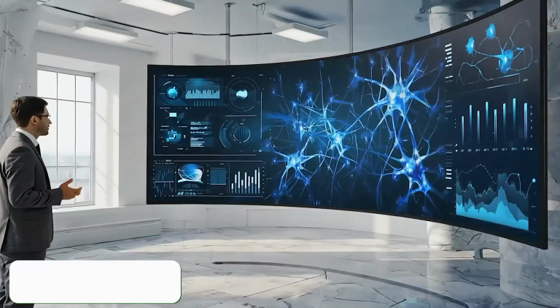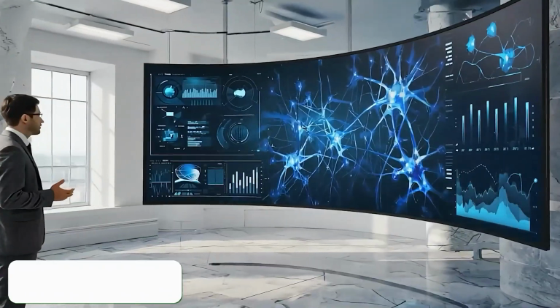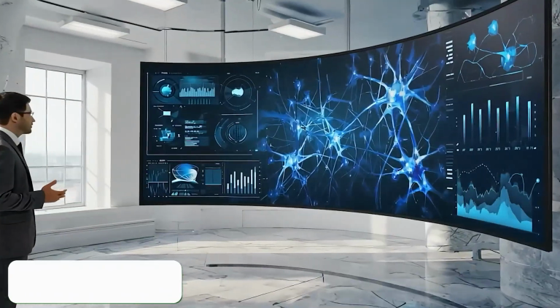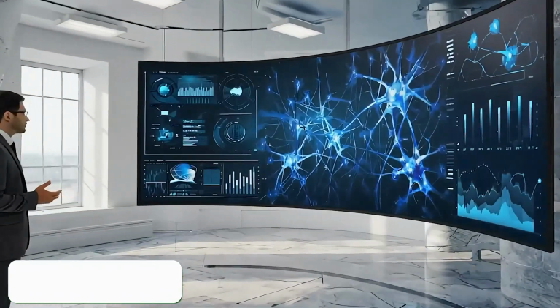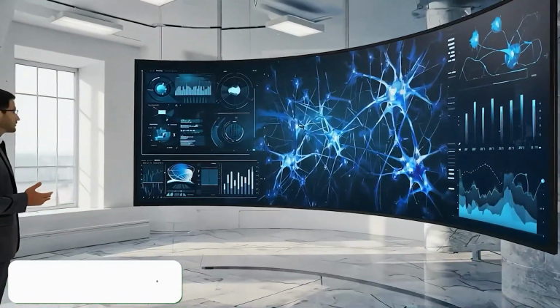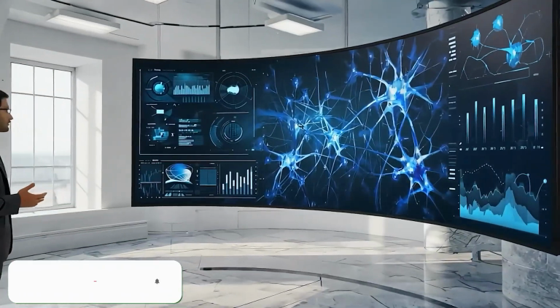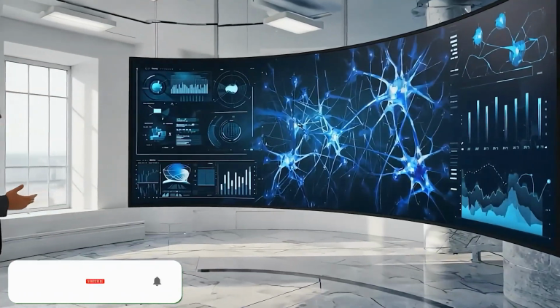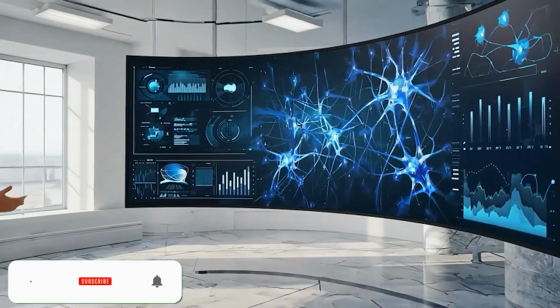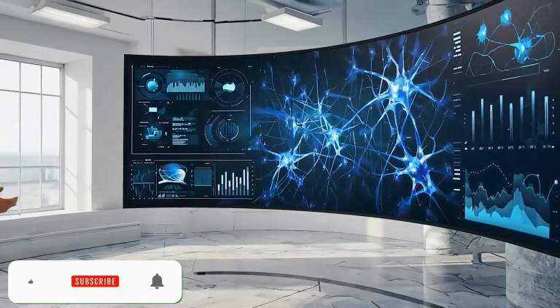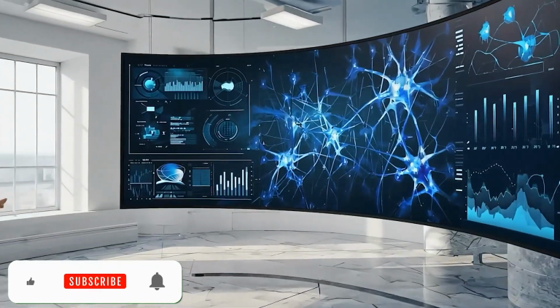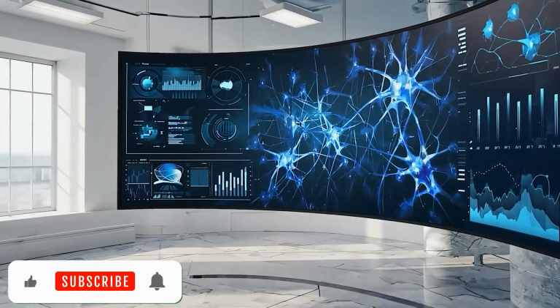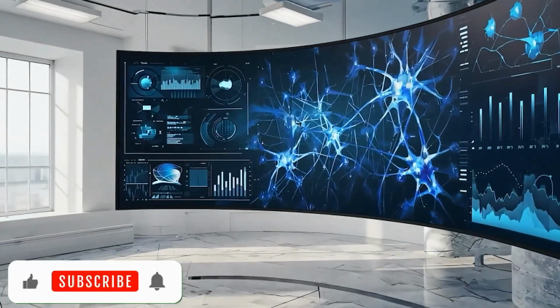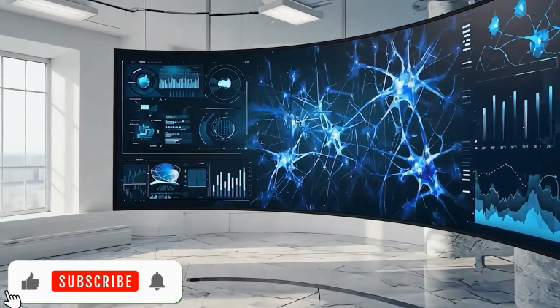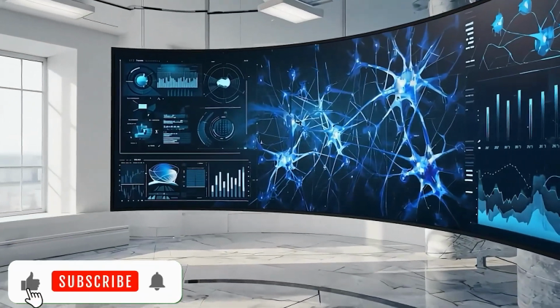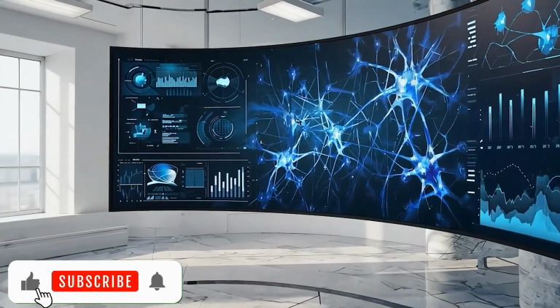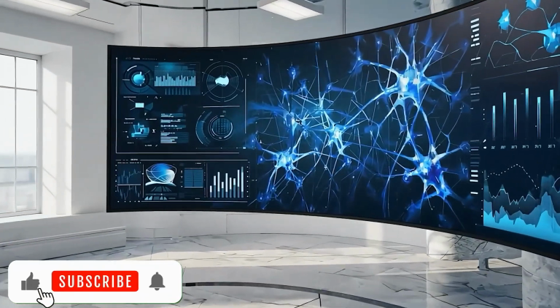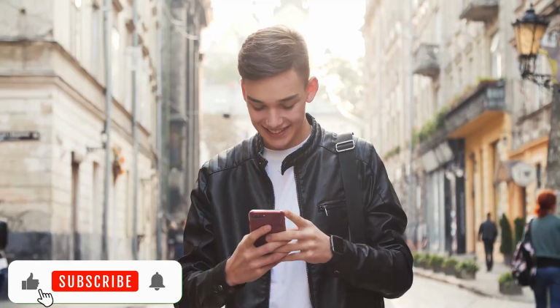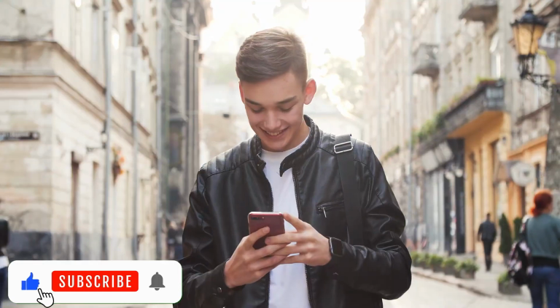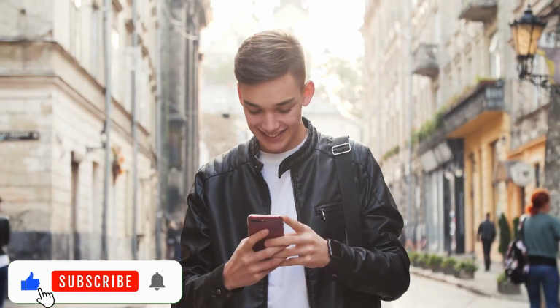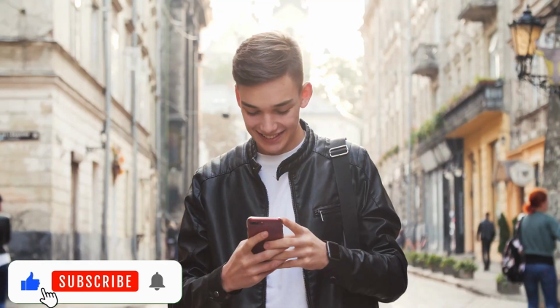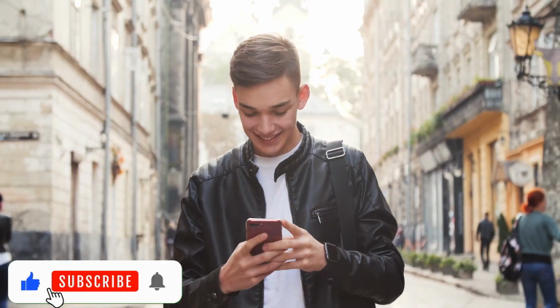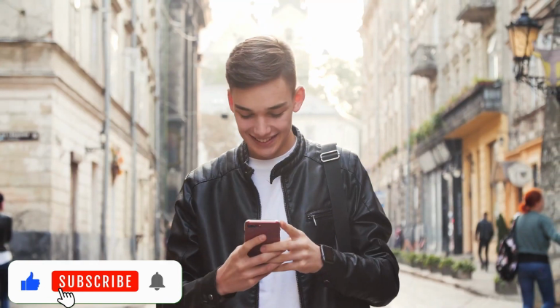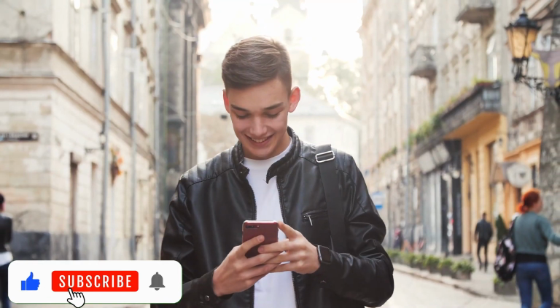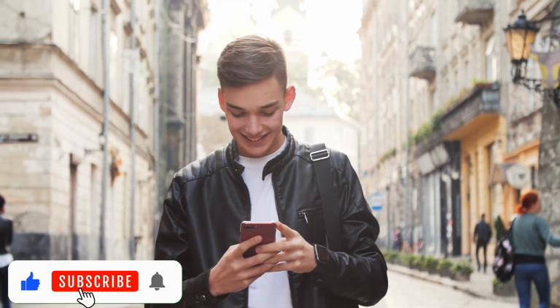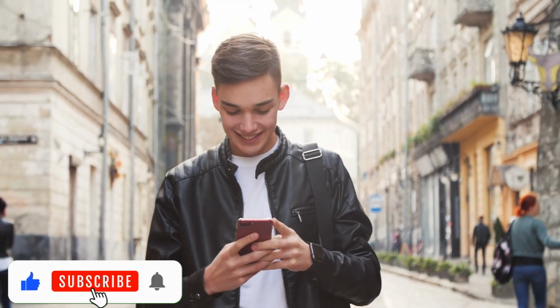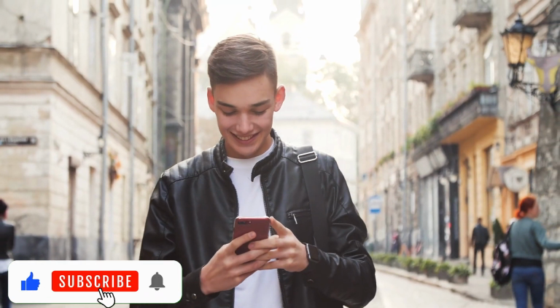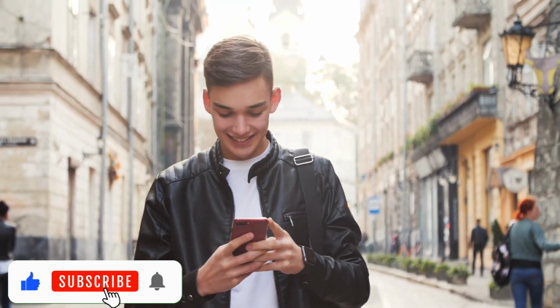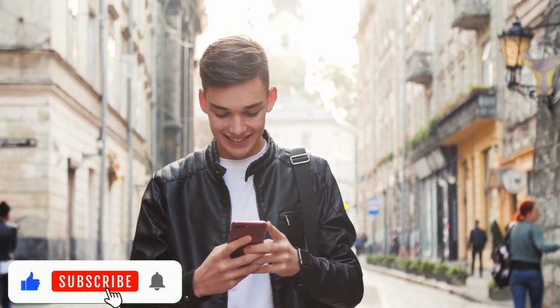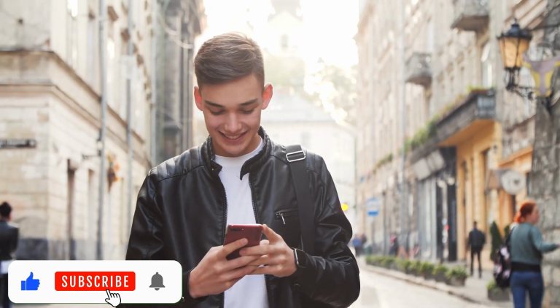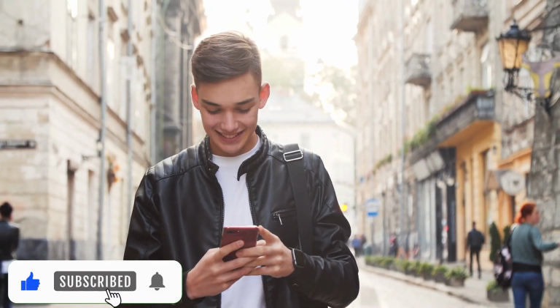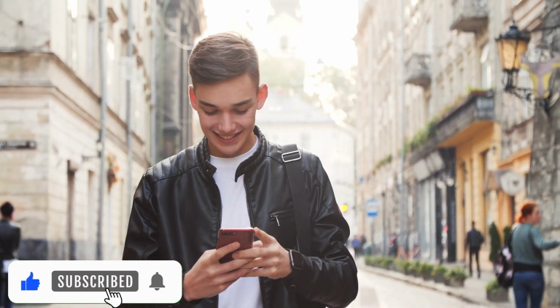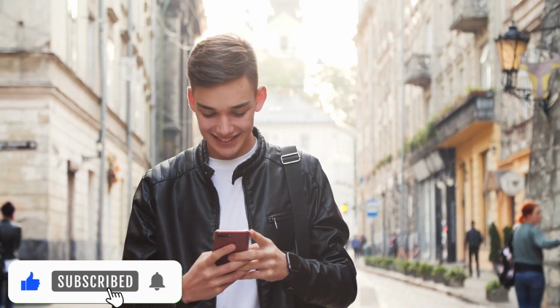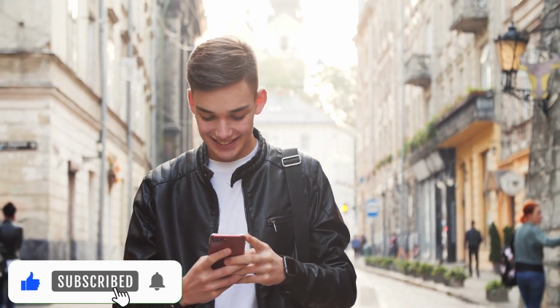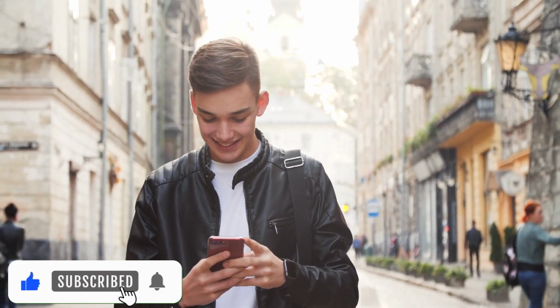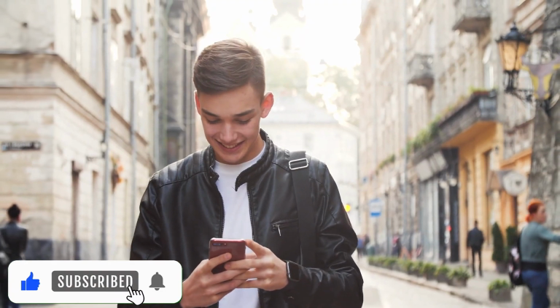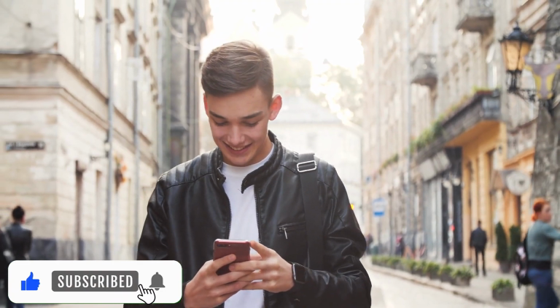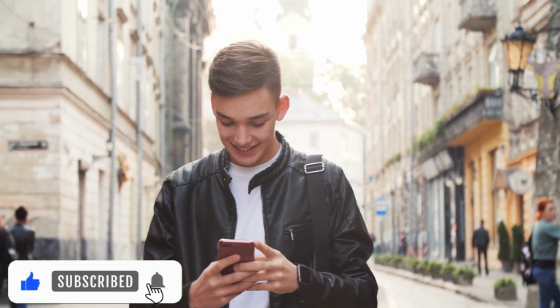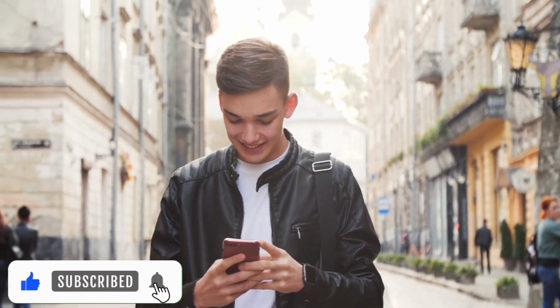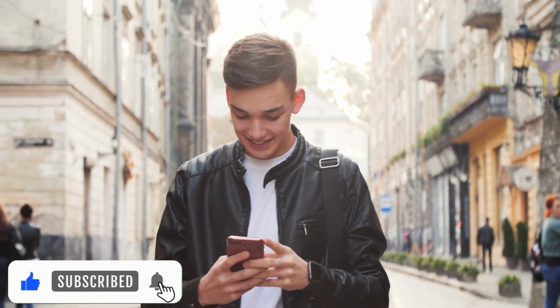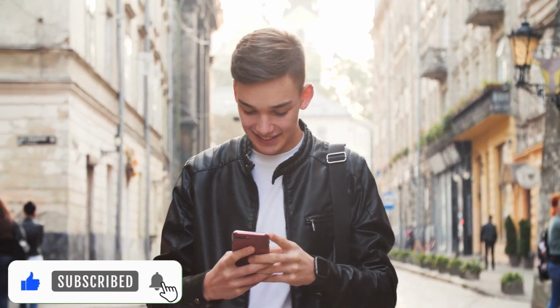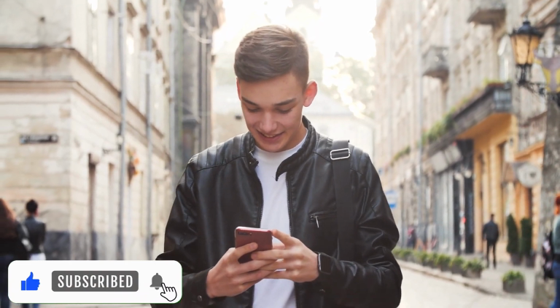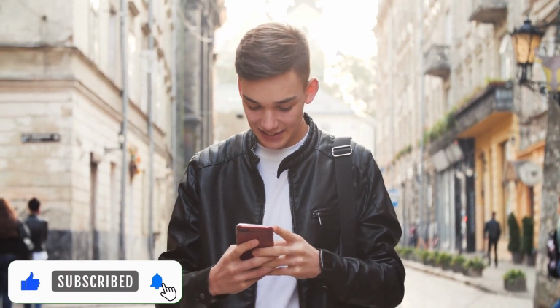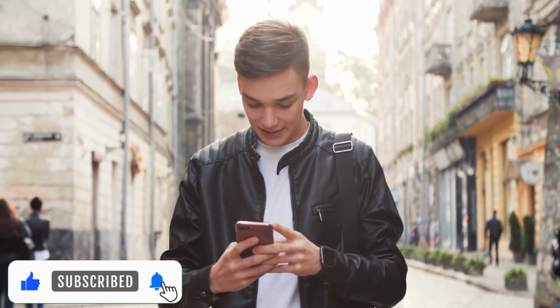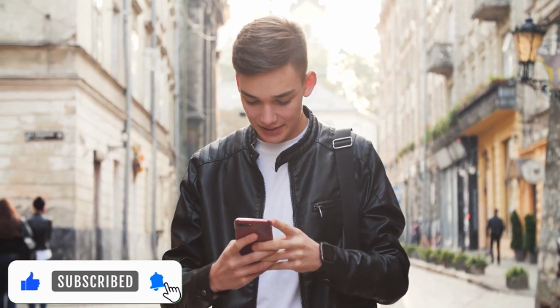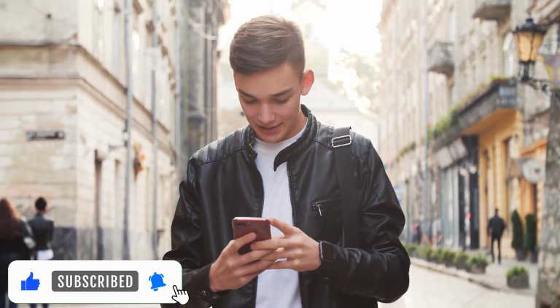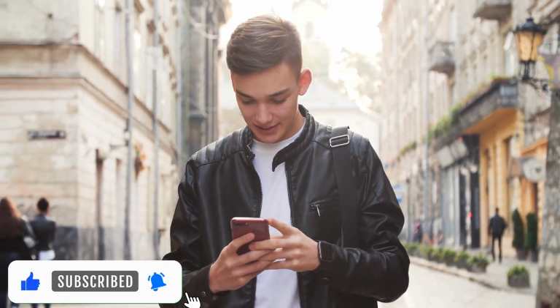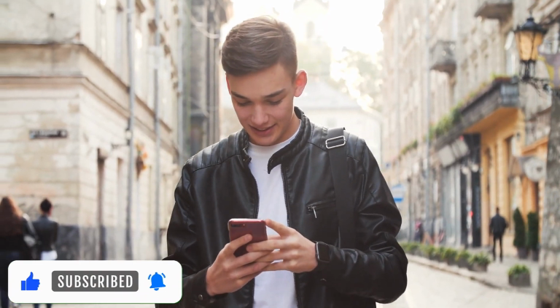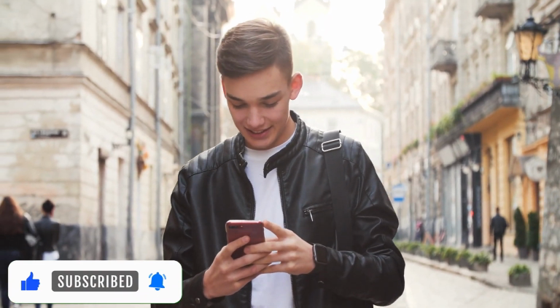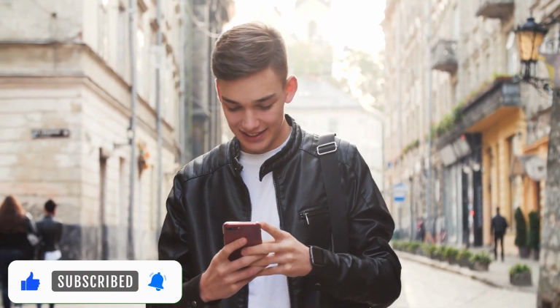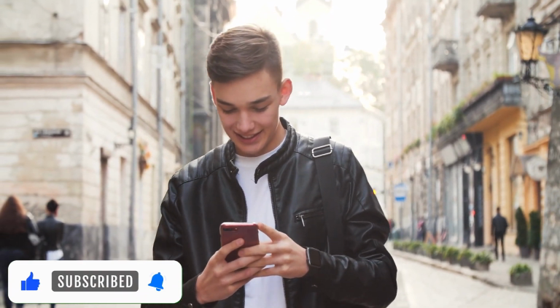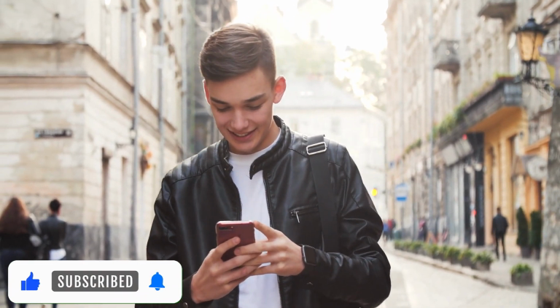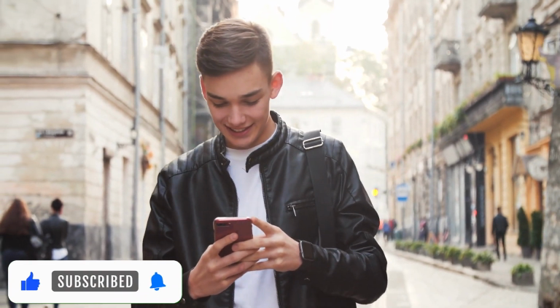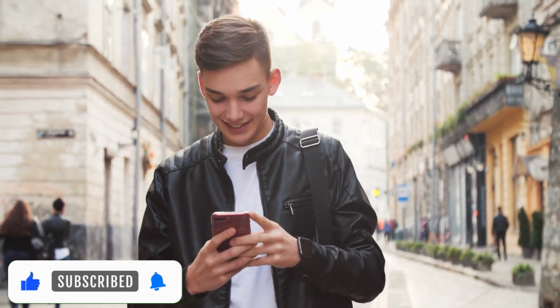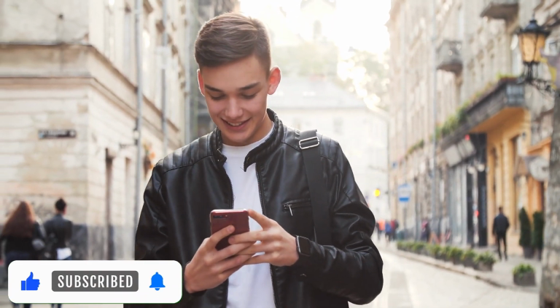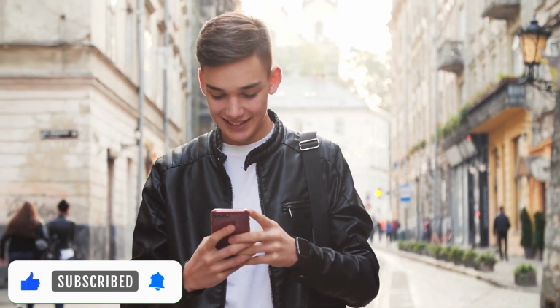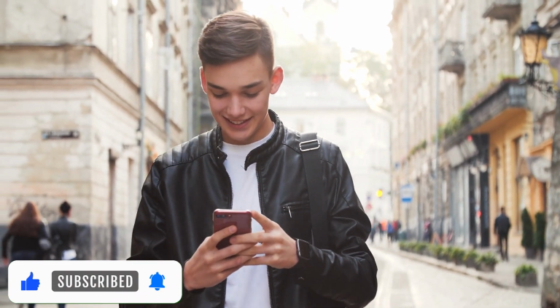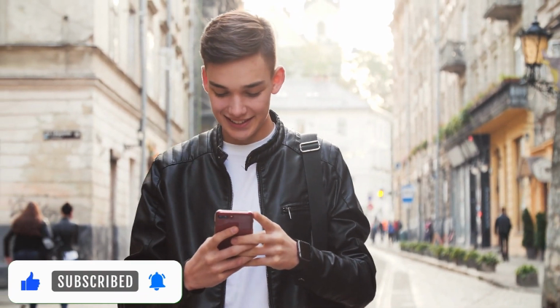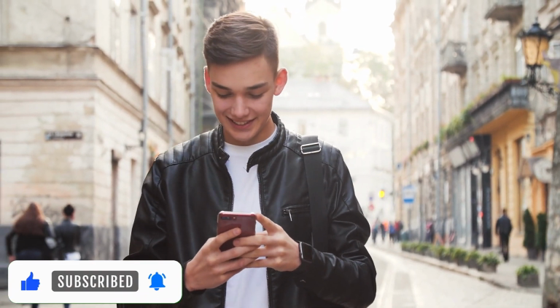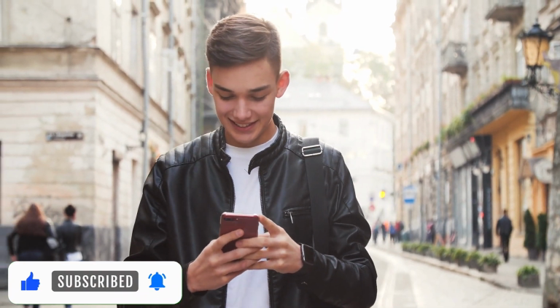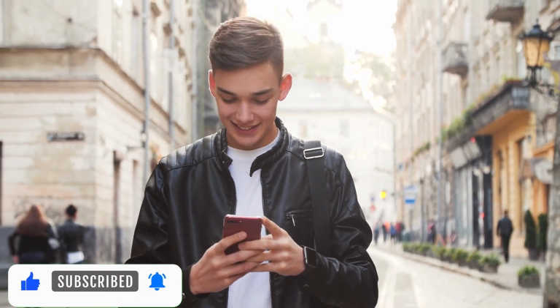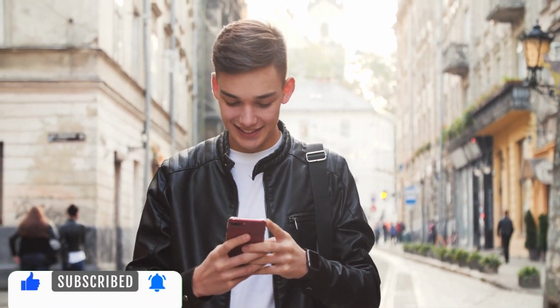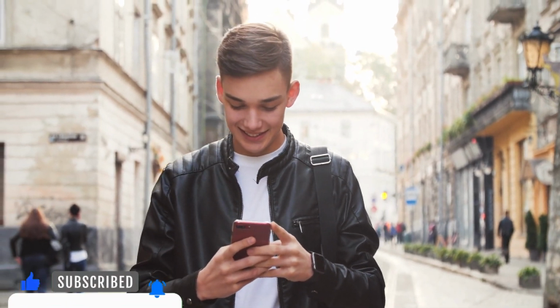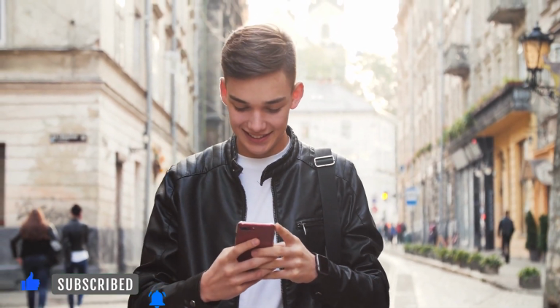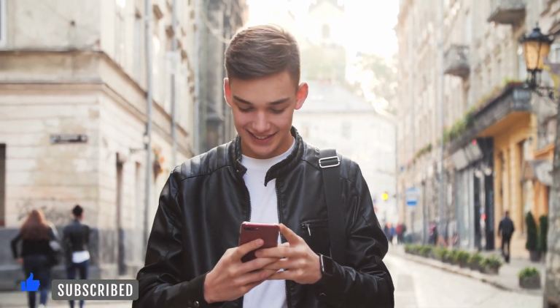Thanks for watching. Don't forget to hit that subscribe button to stay updated on all the latest tech insights and more.